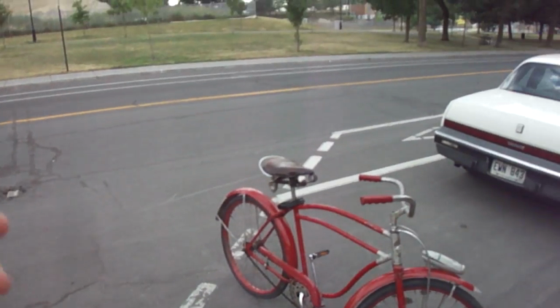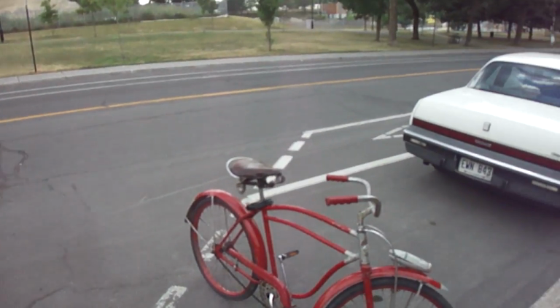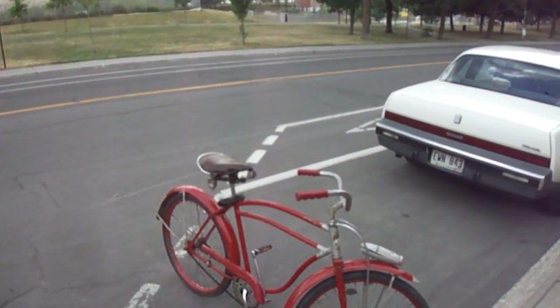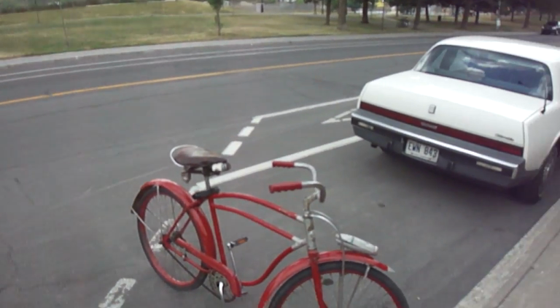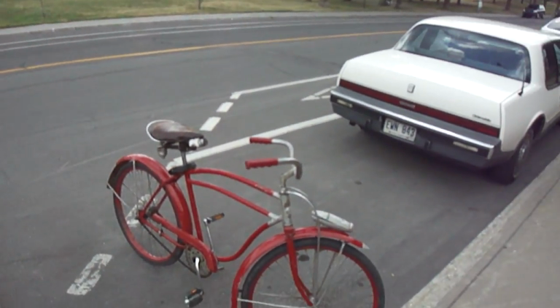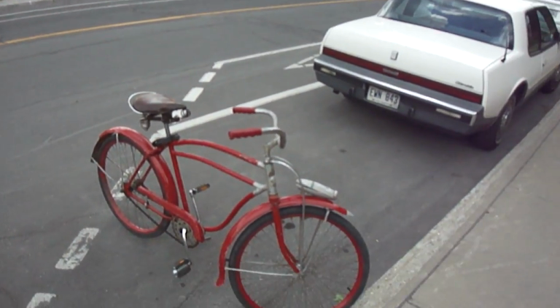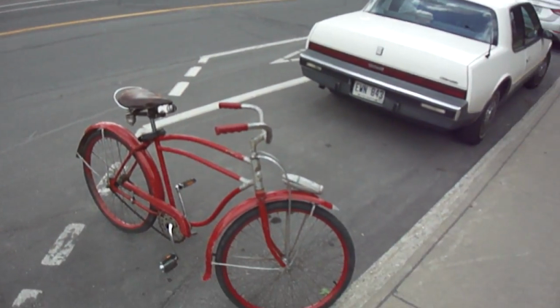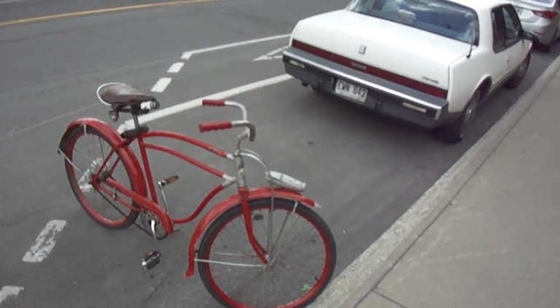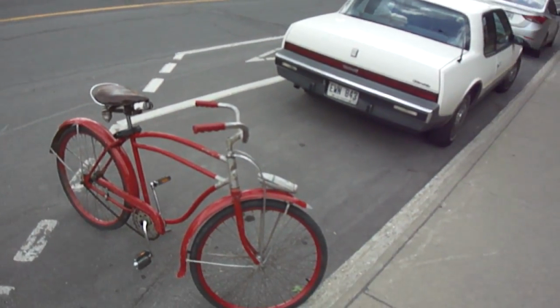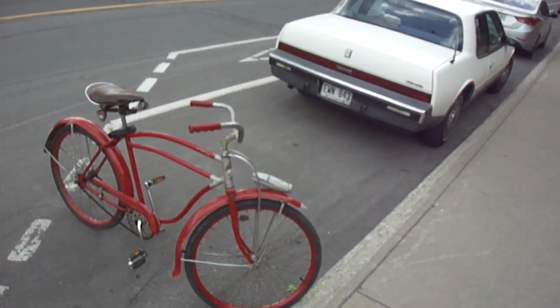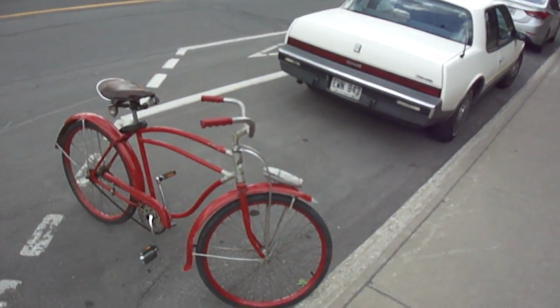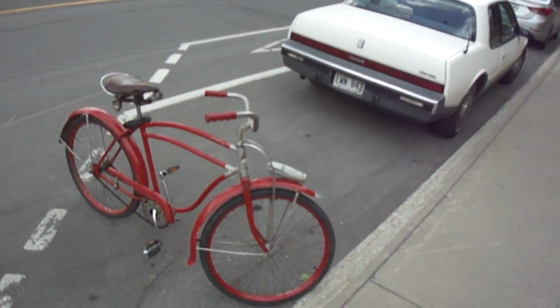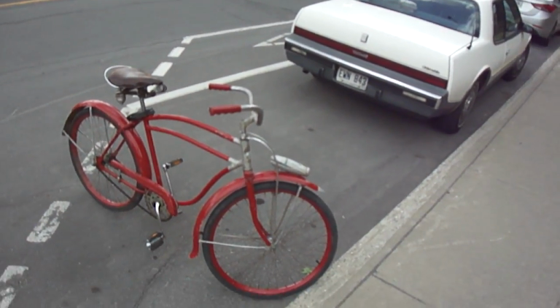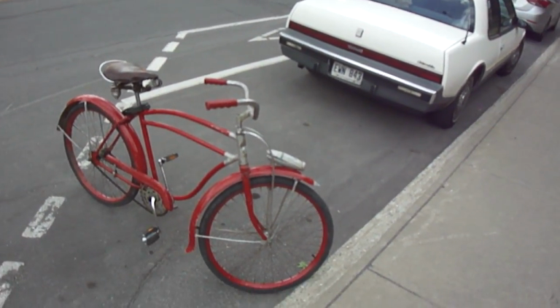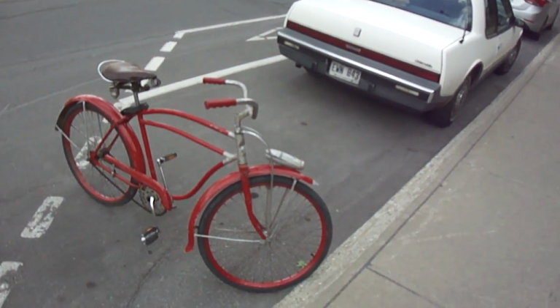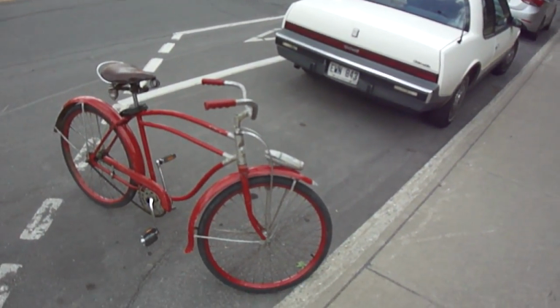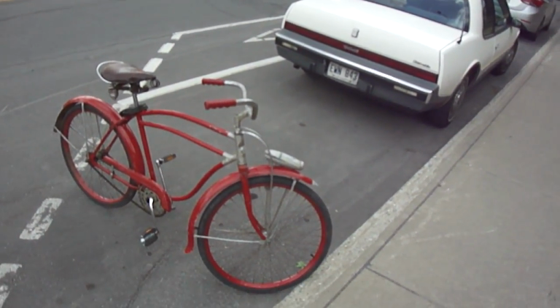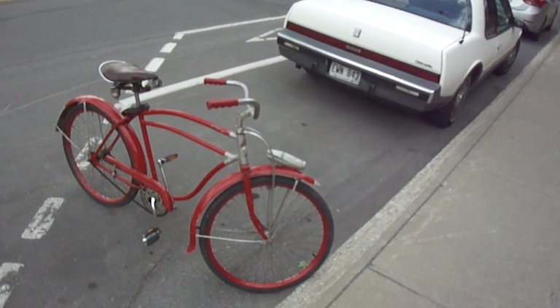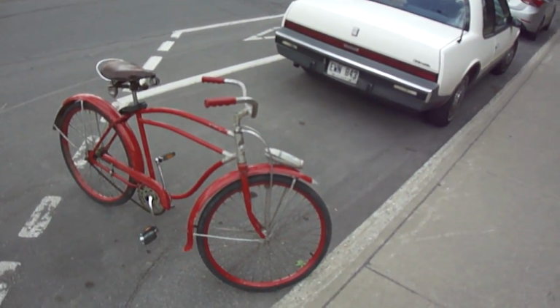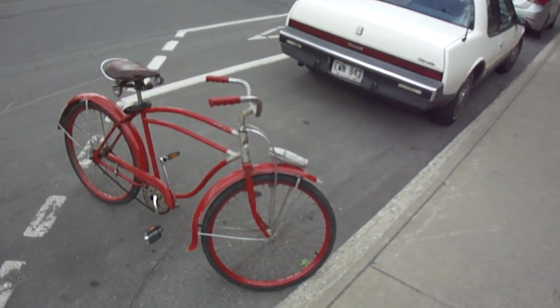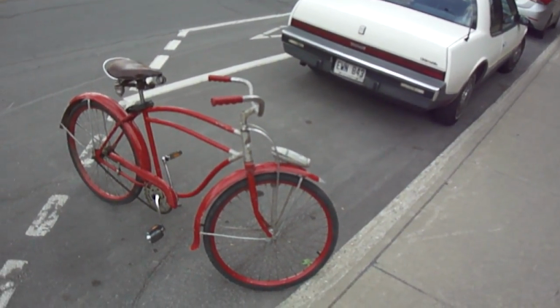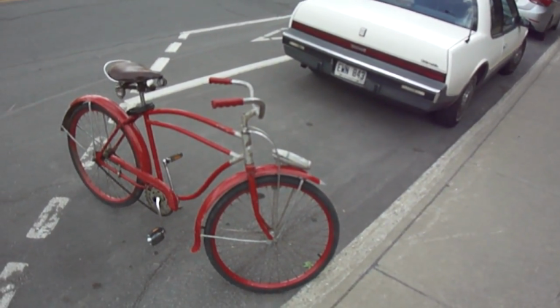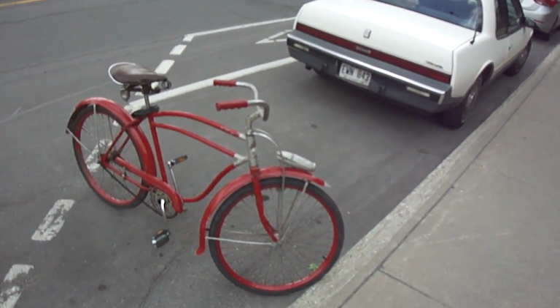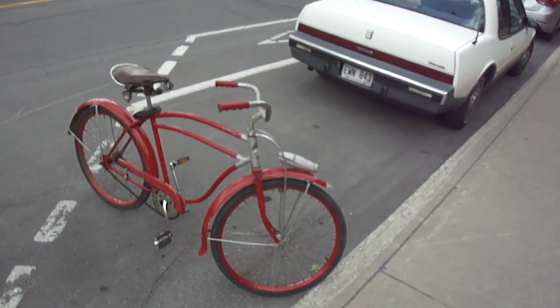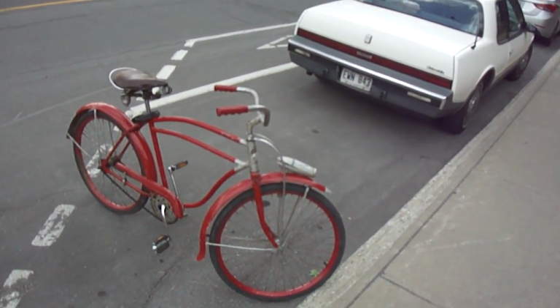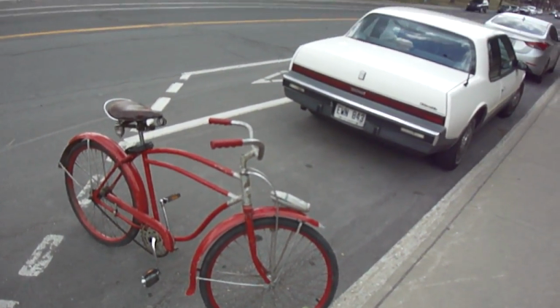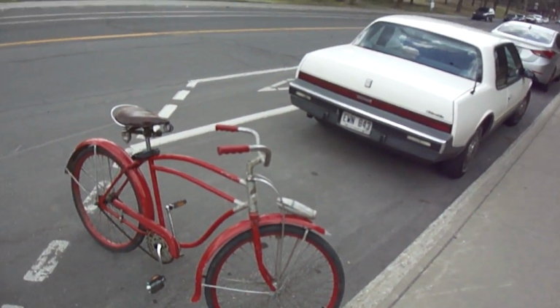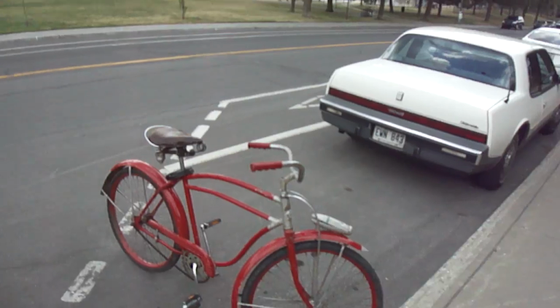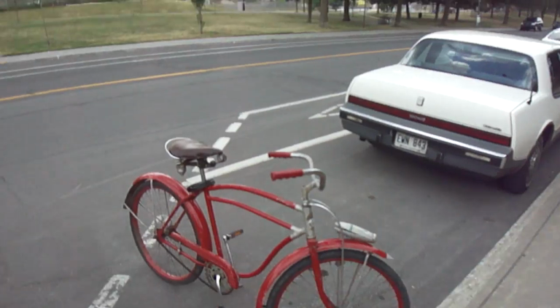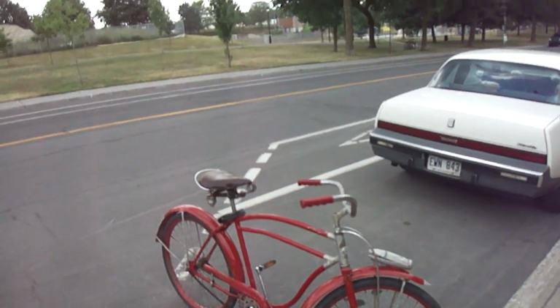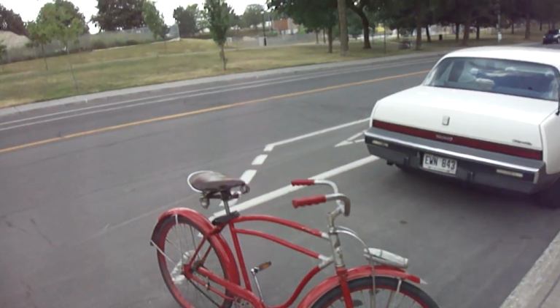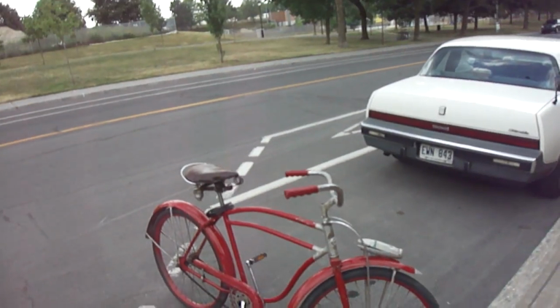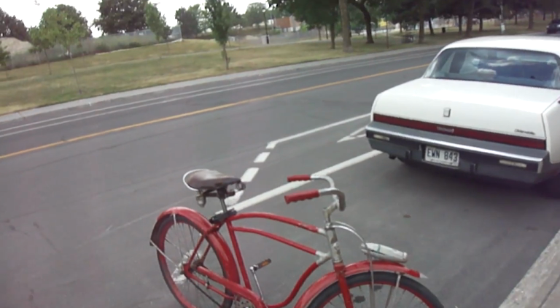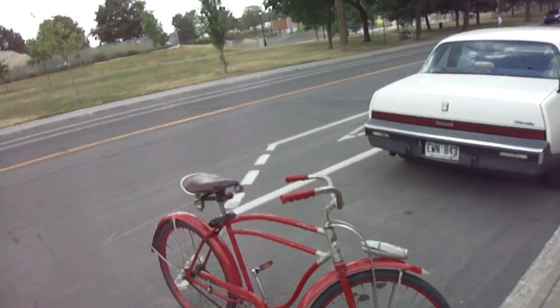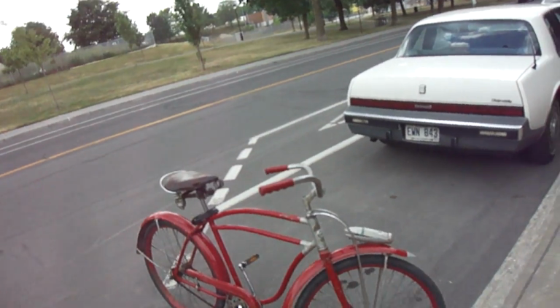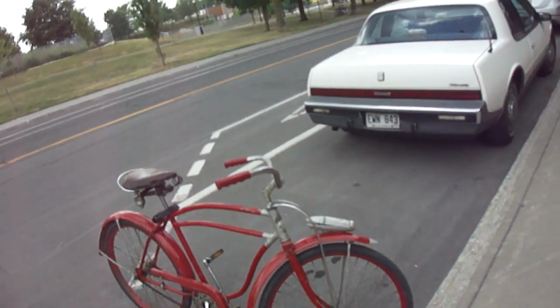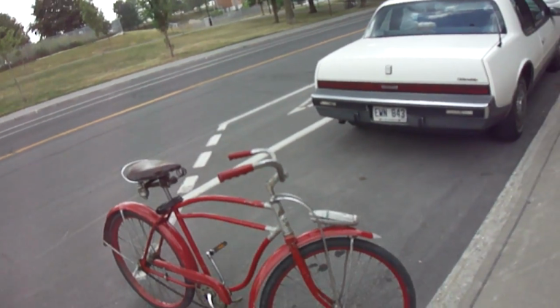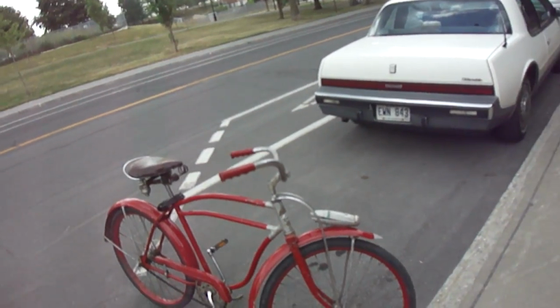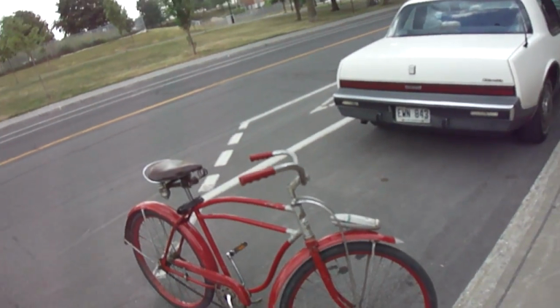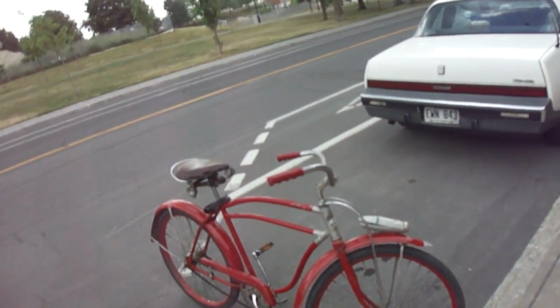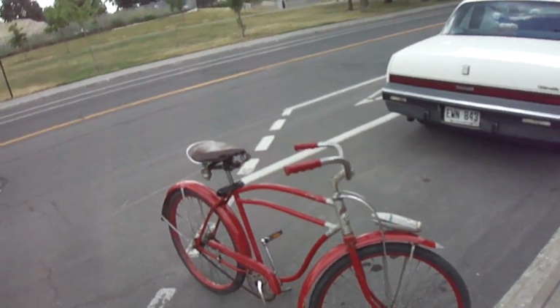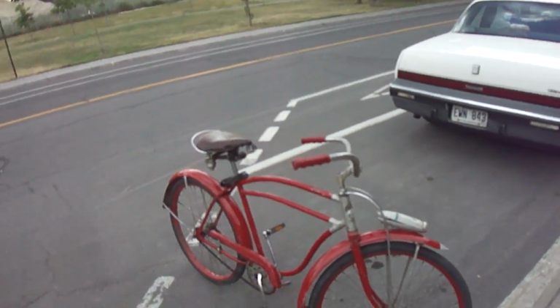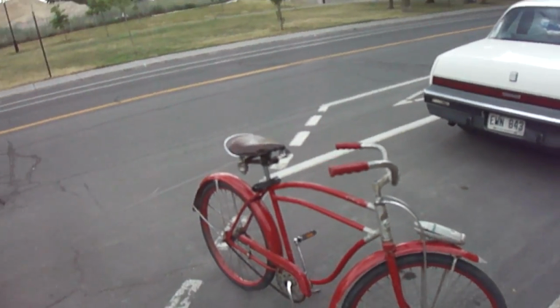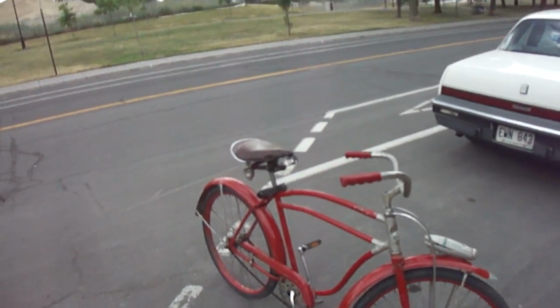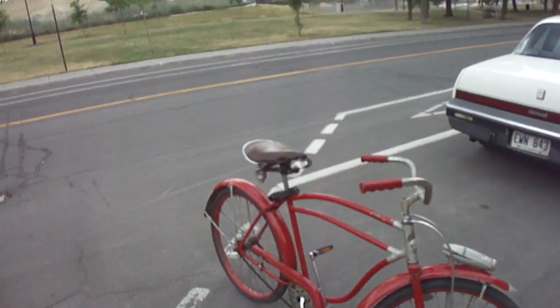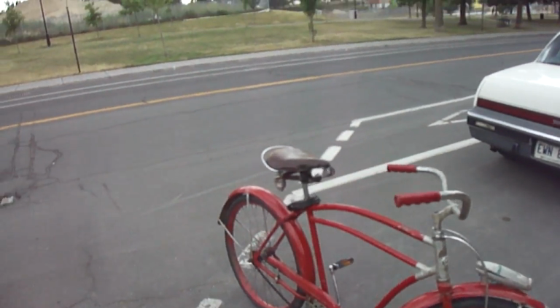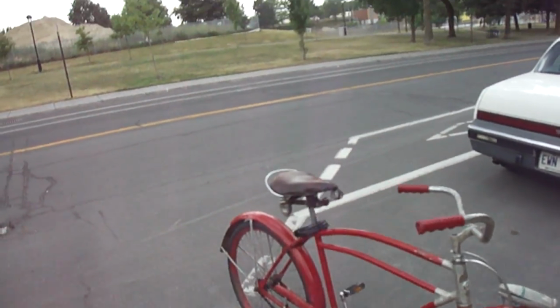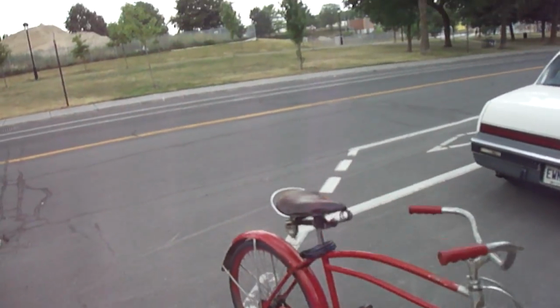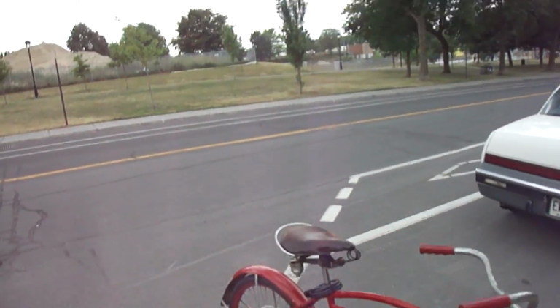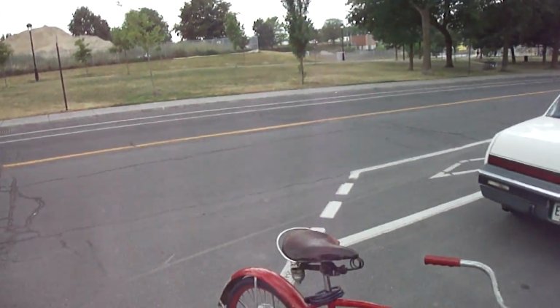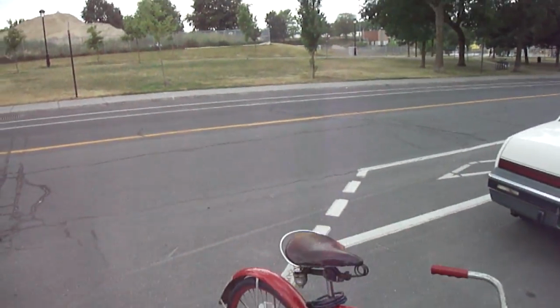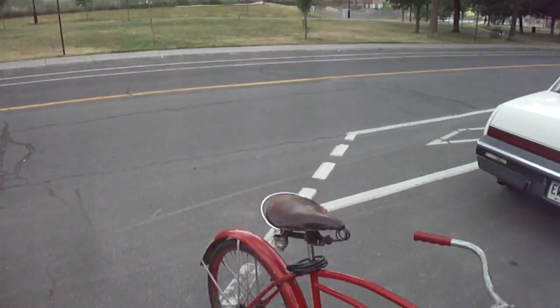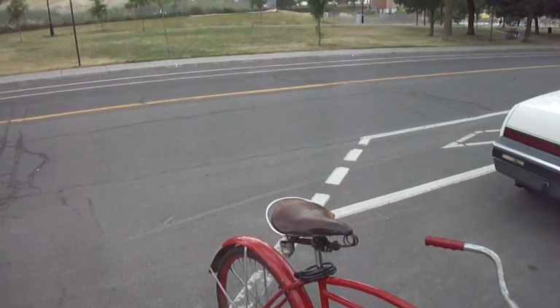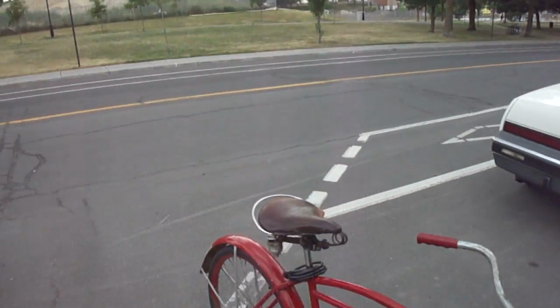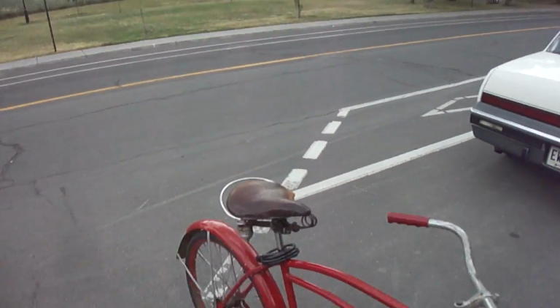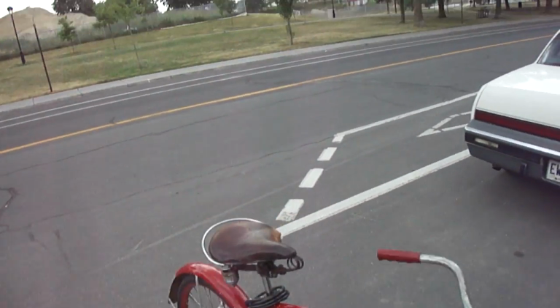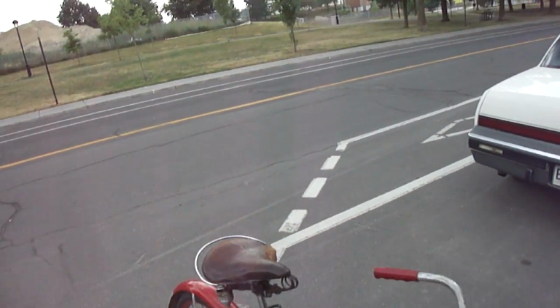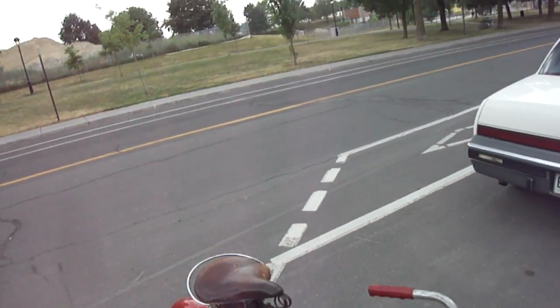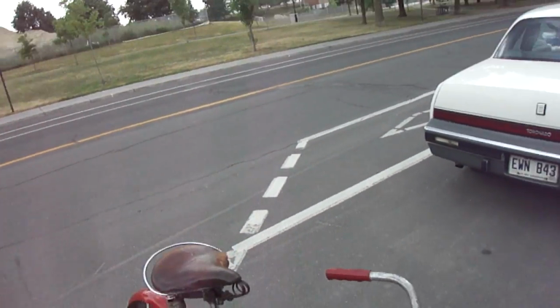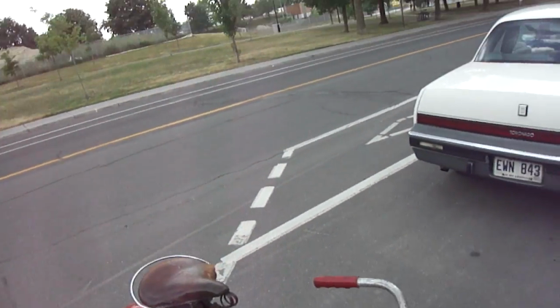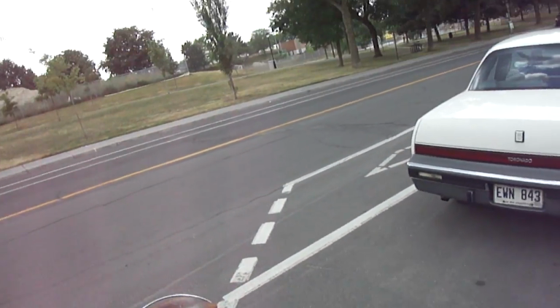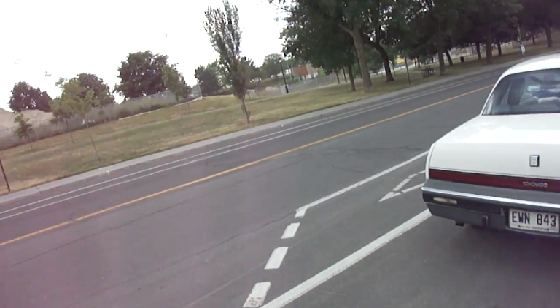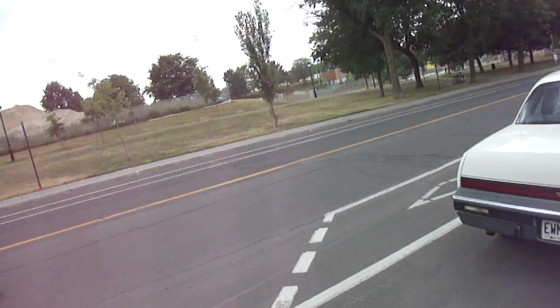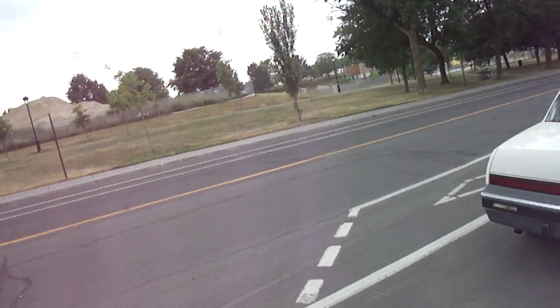Anyway guys, that's about it. I'm heading slowly home because I've been biking for hours. Adios.